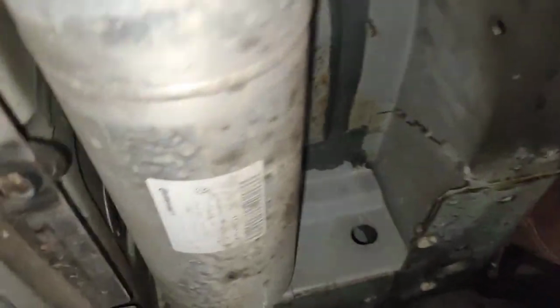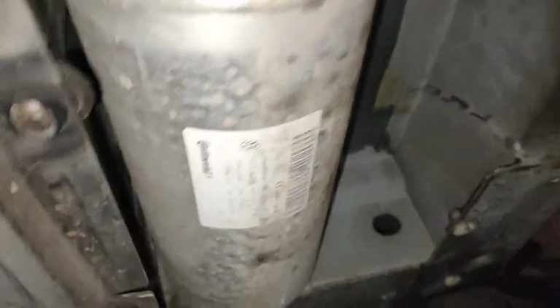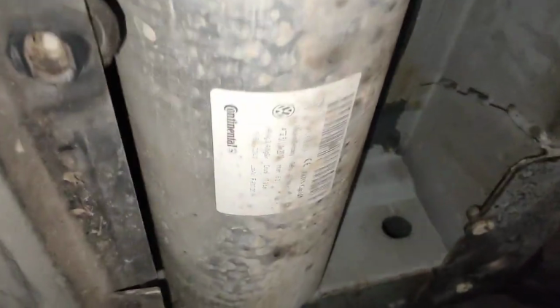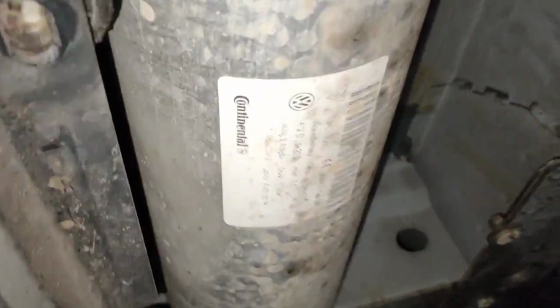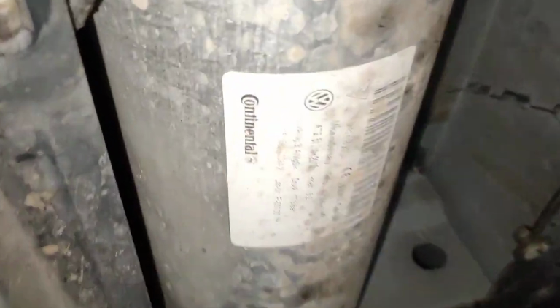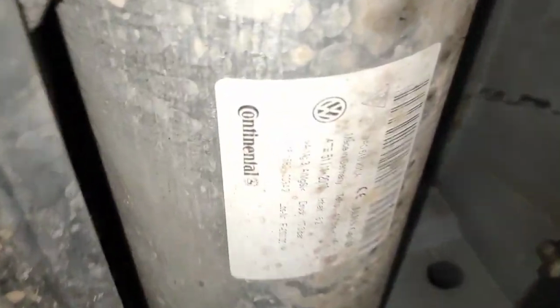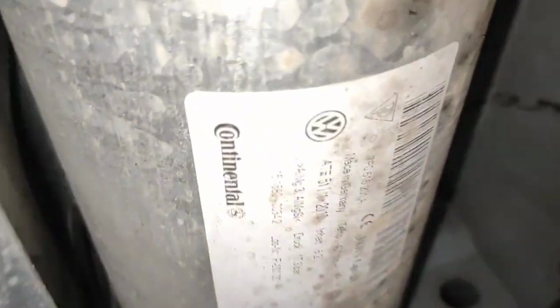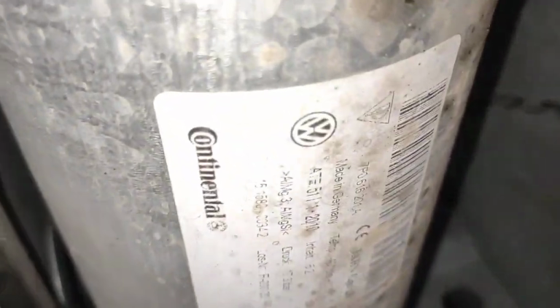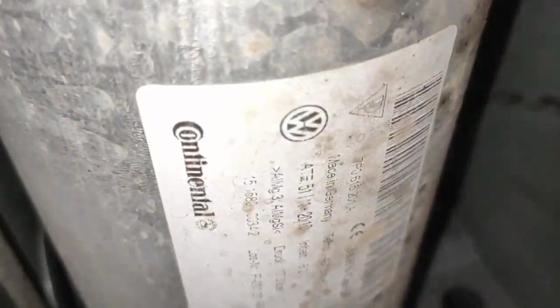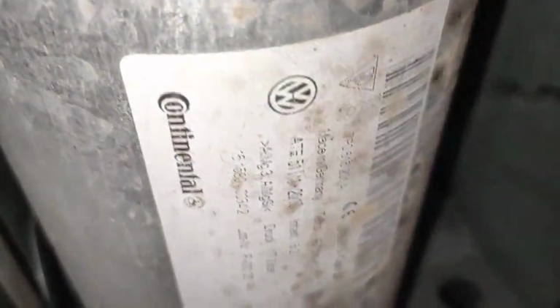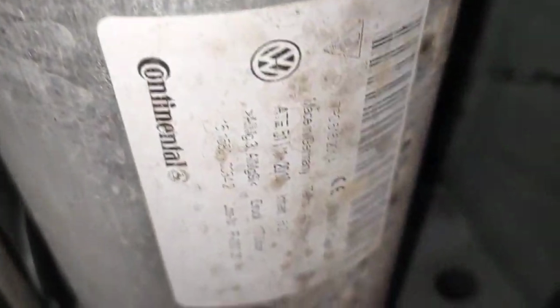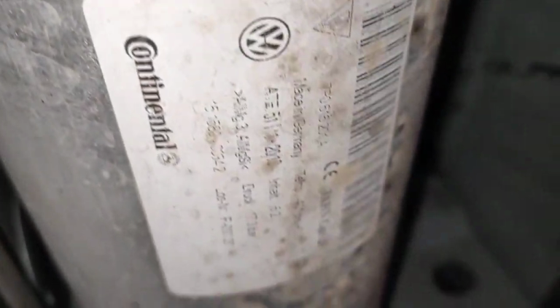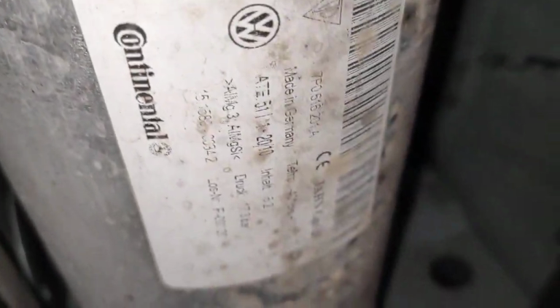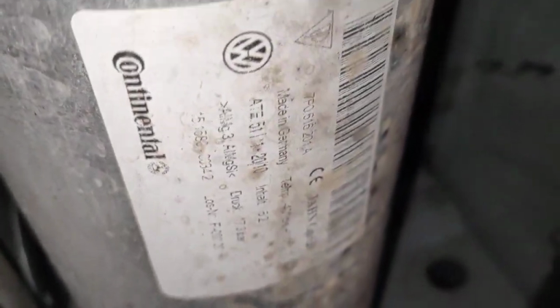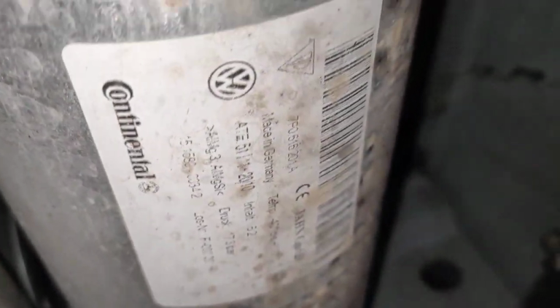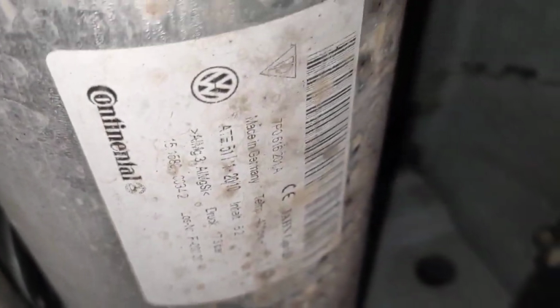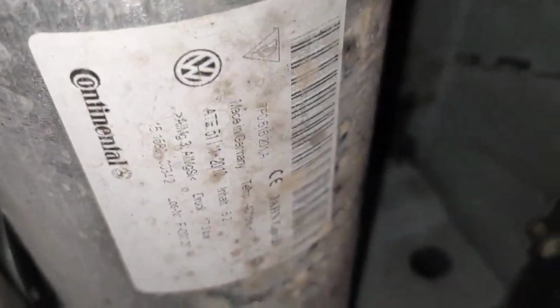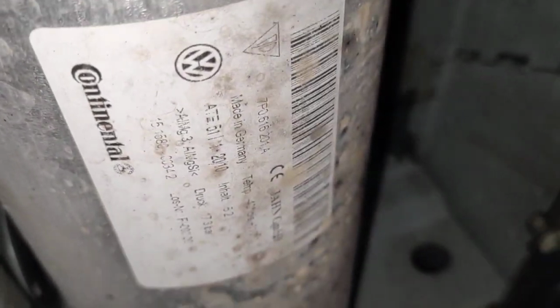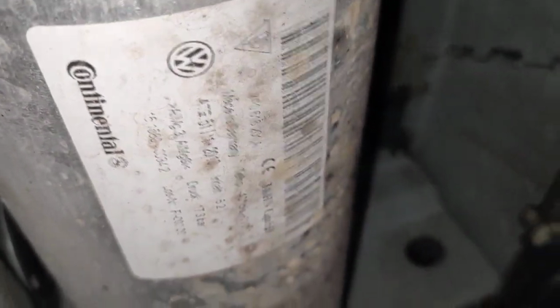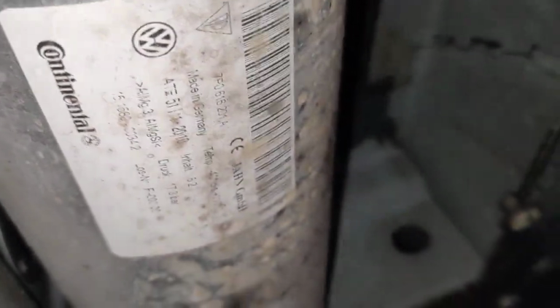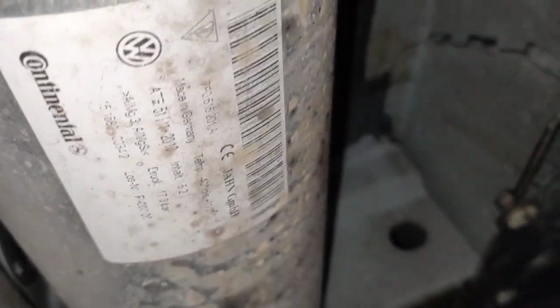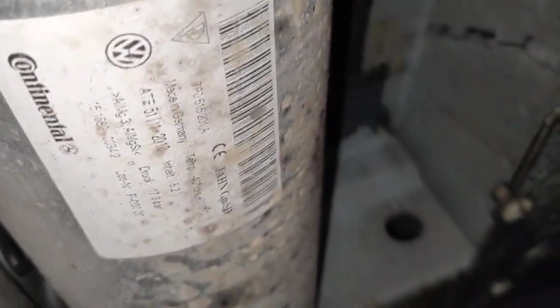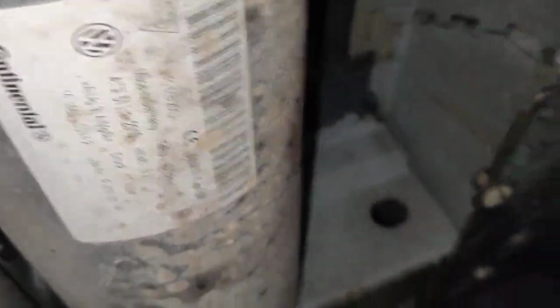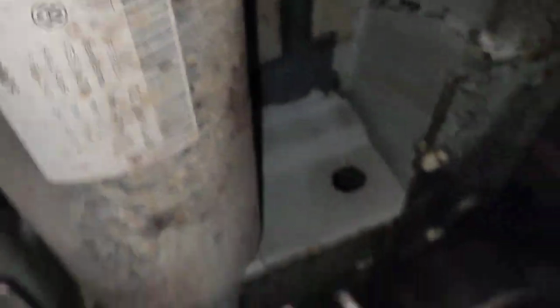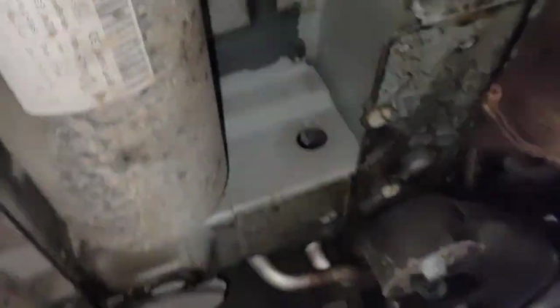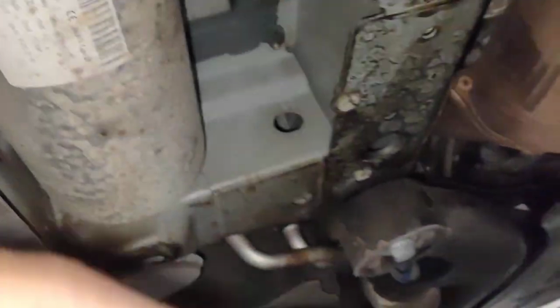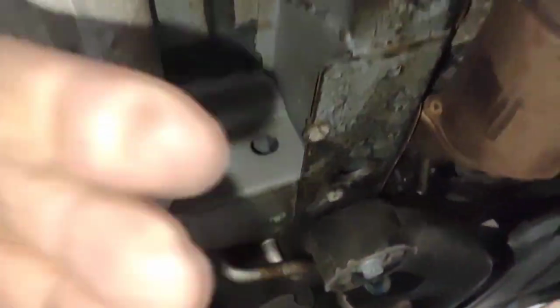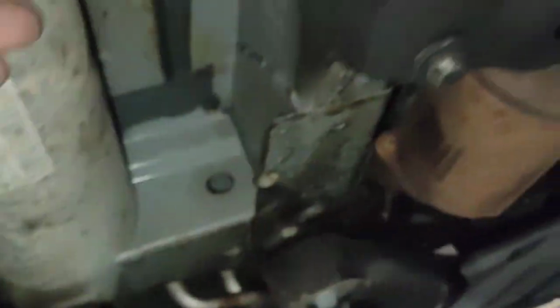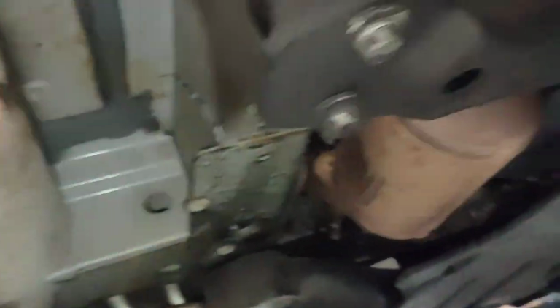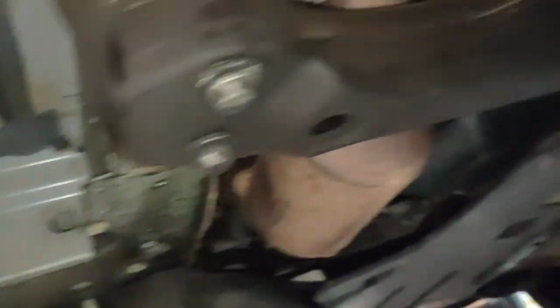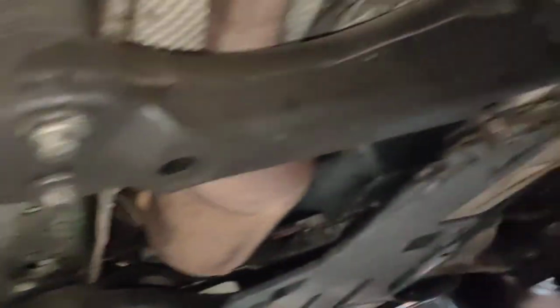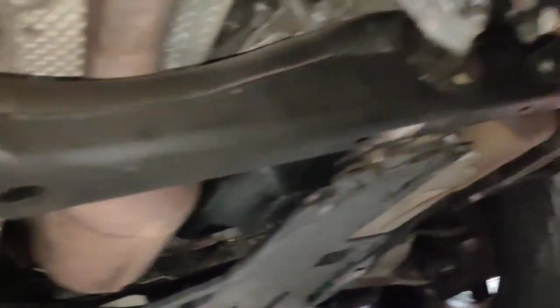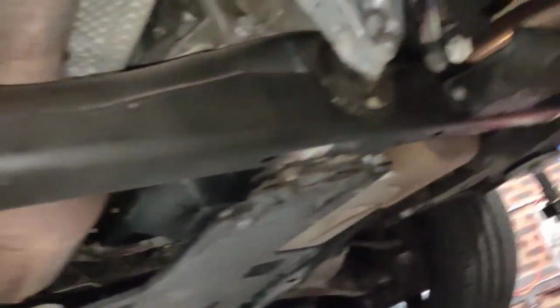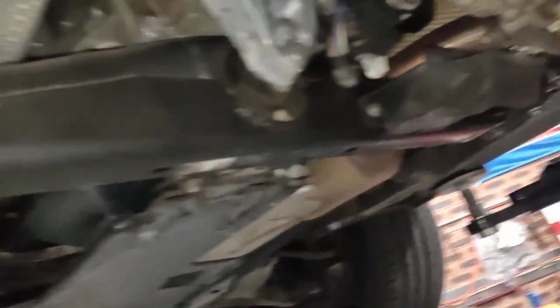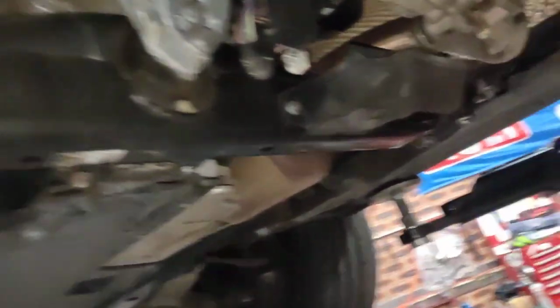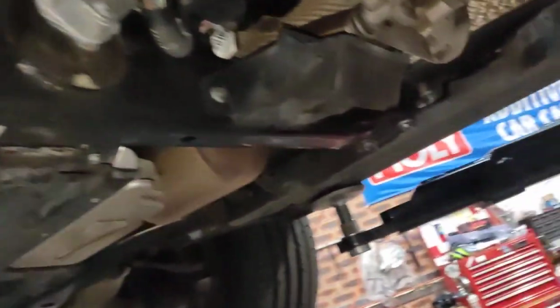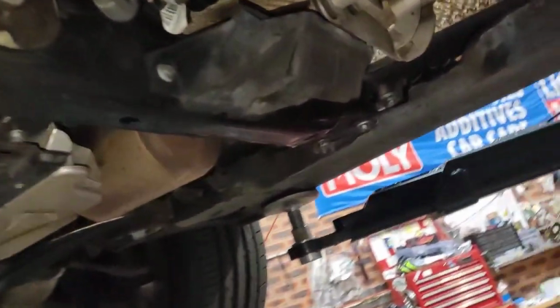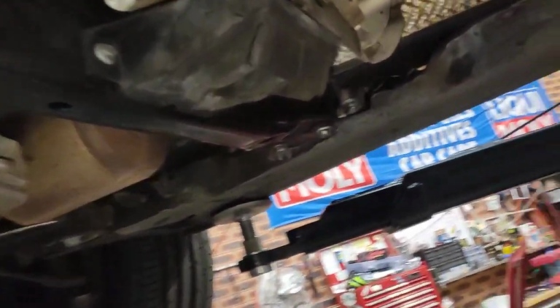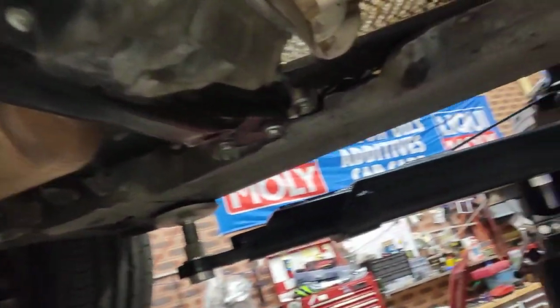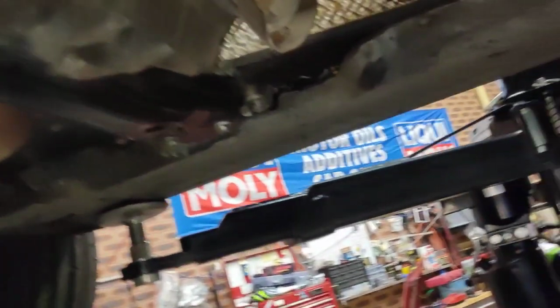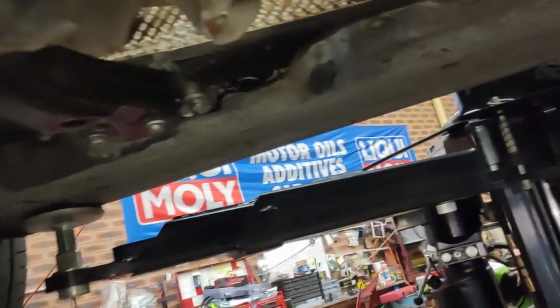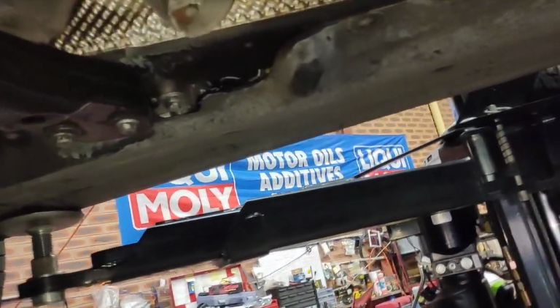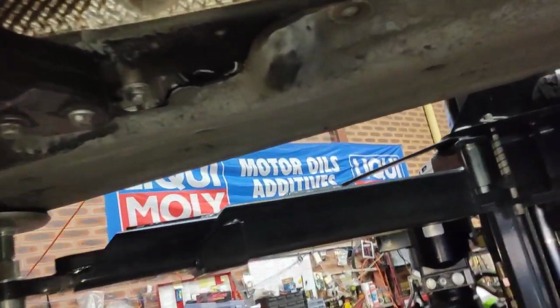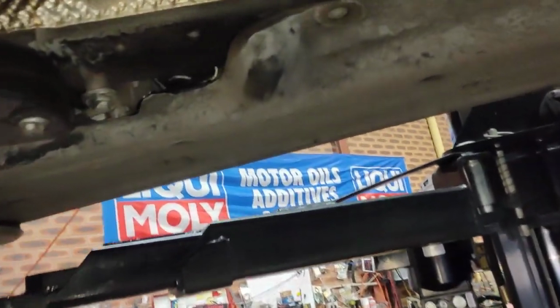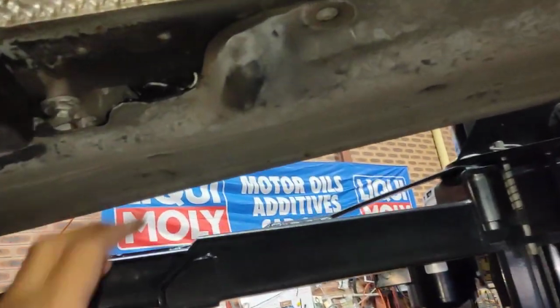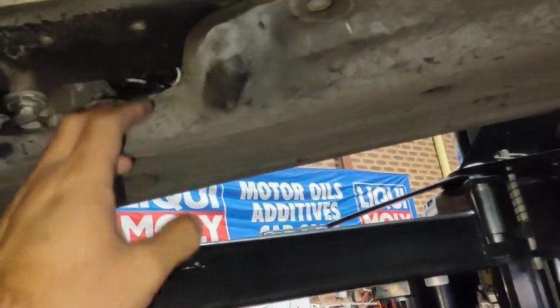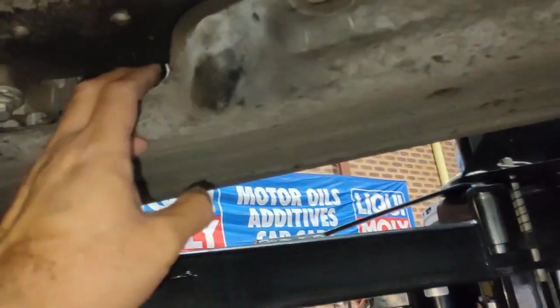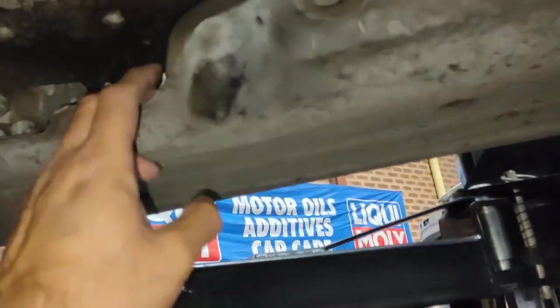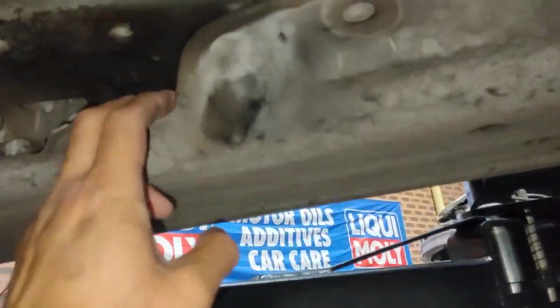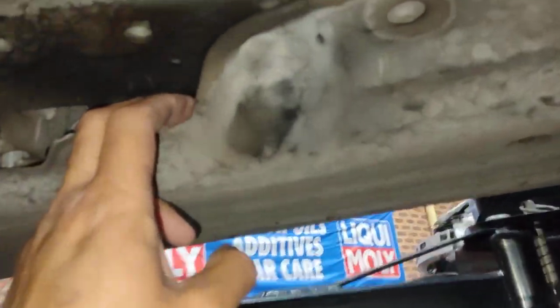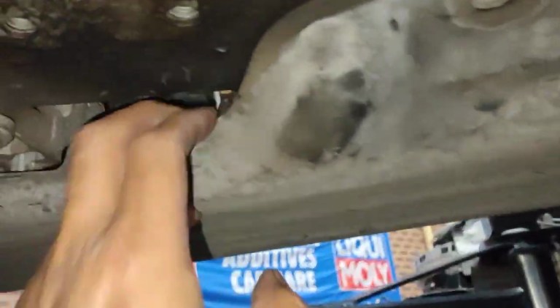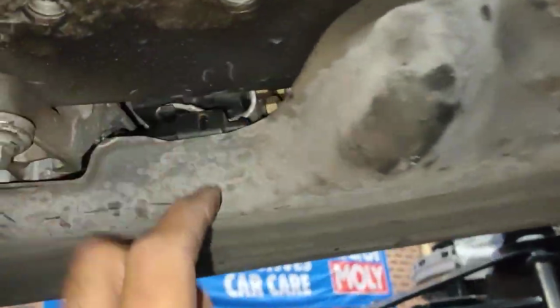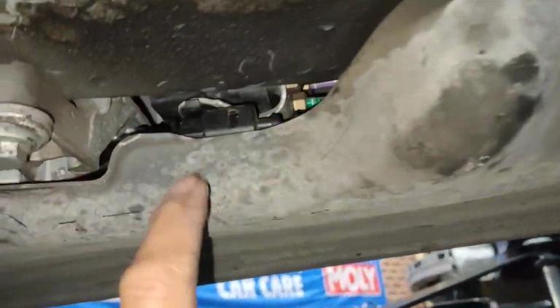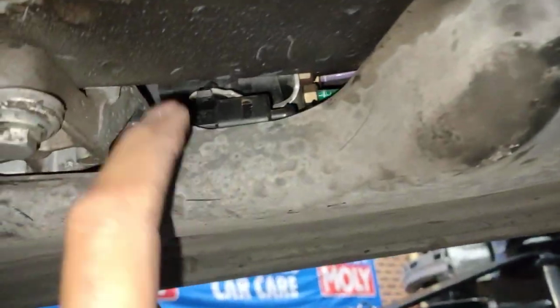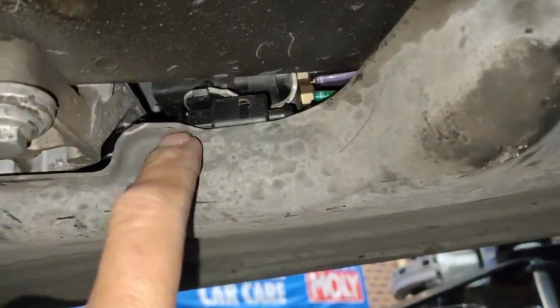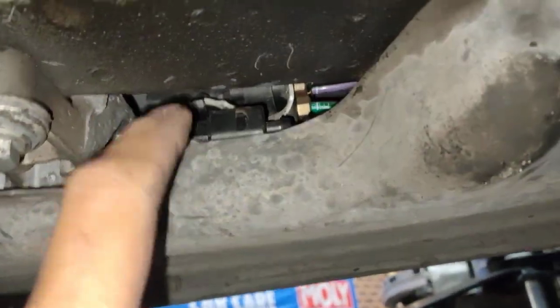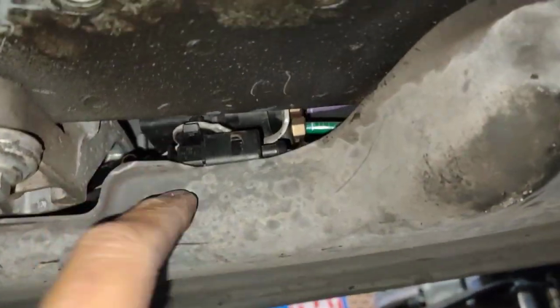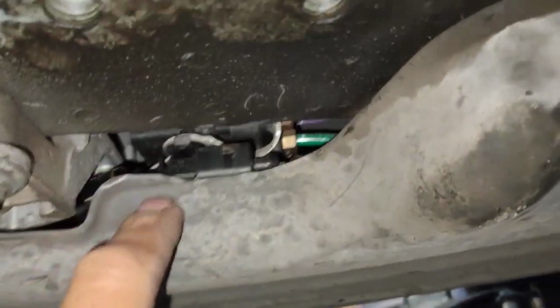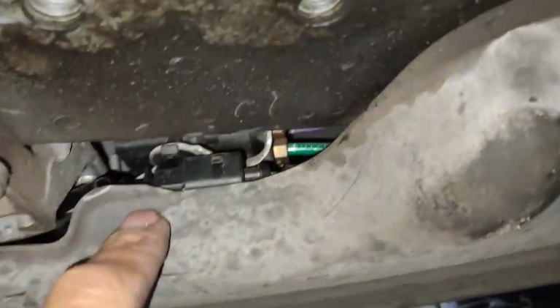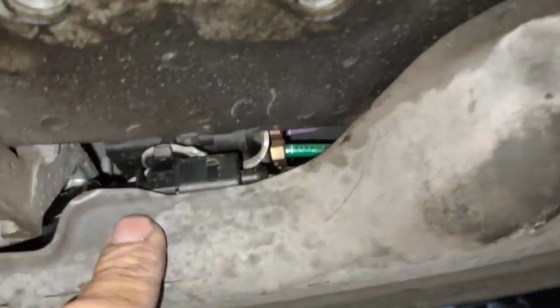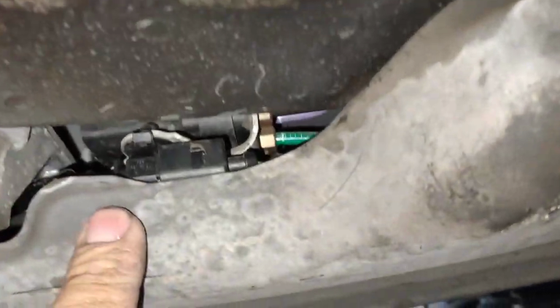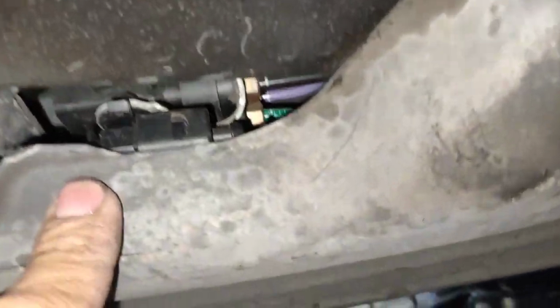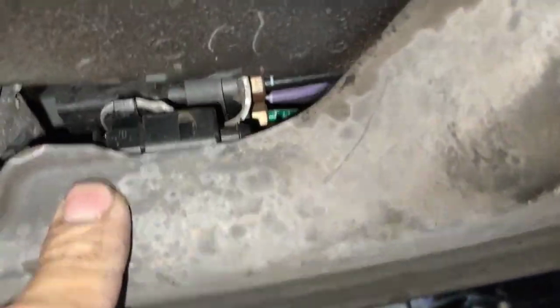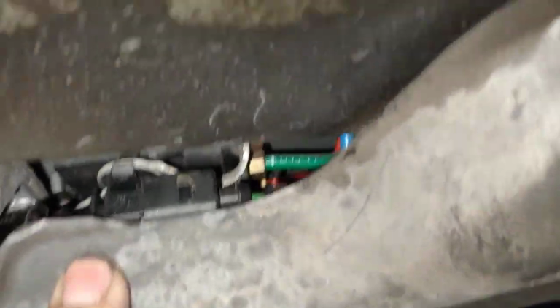The part number is there. And I've got a brand new pump fitted to the car as well.